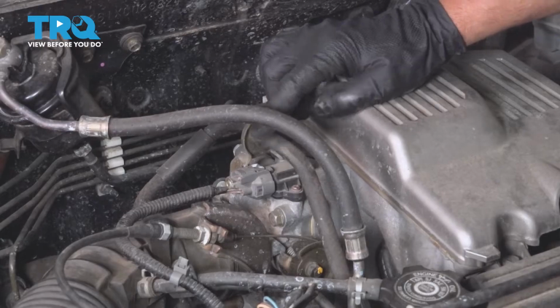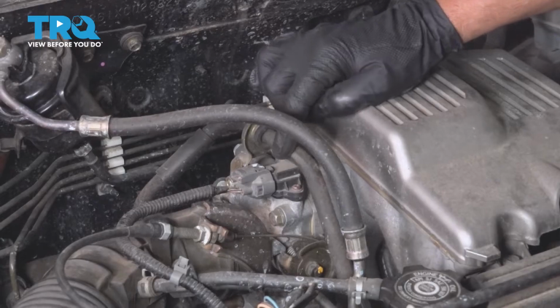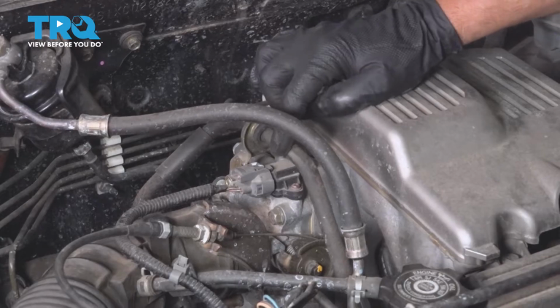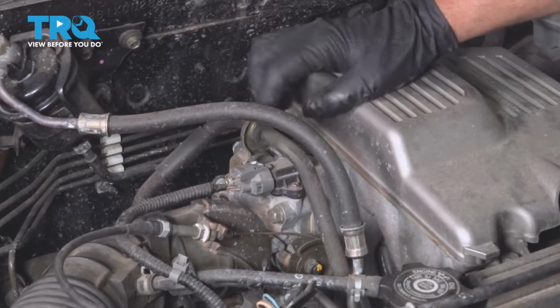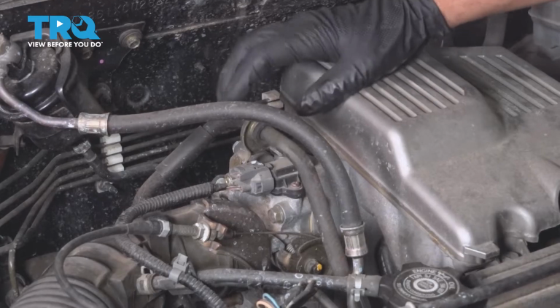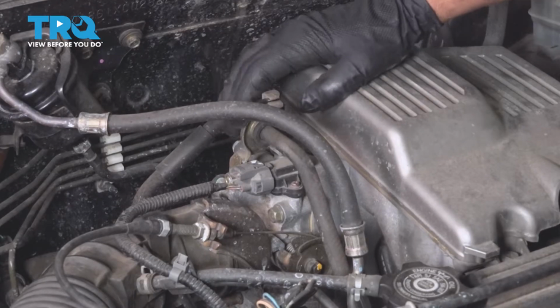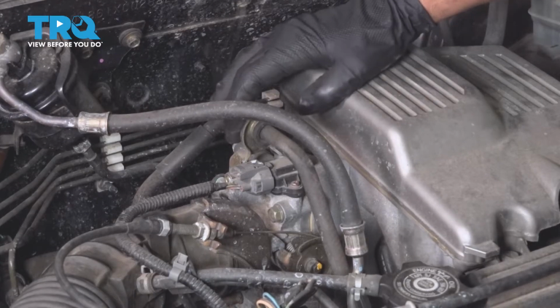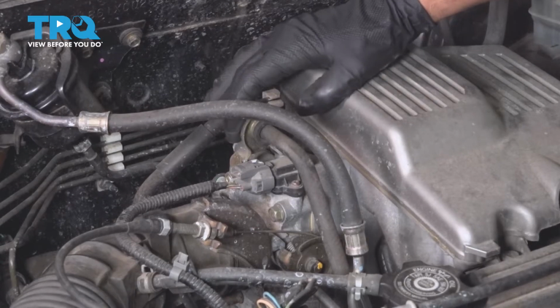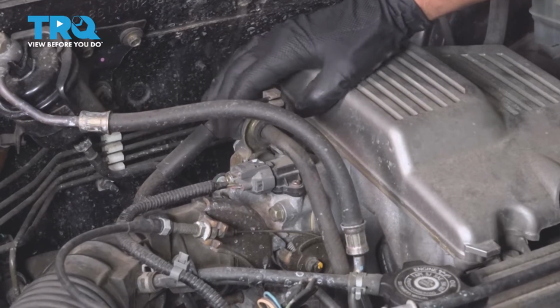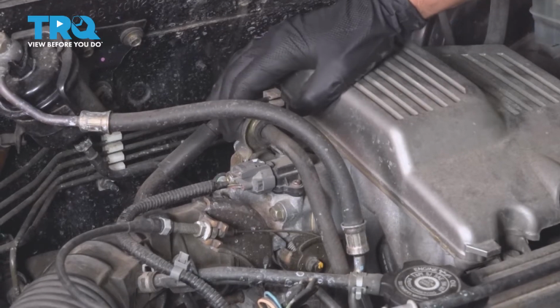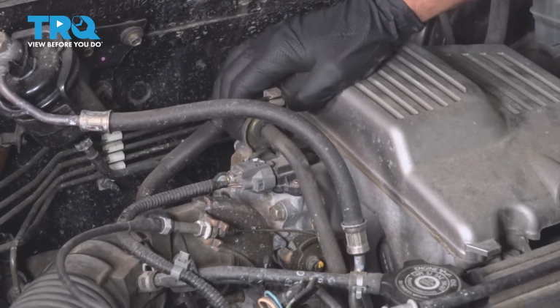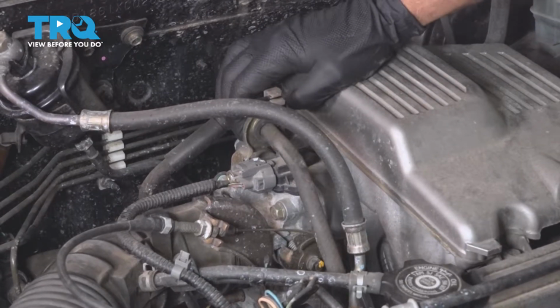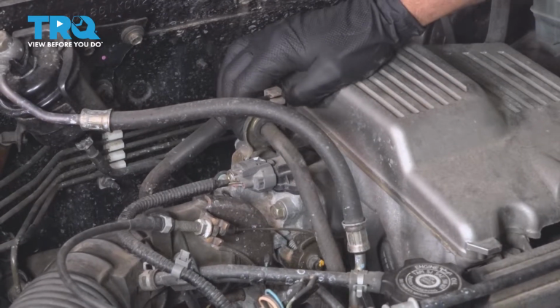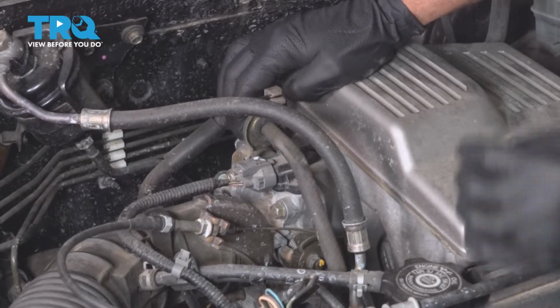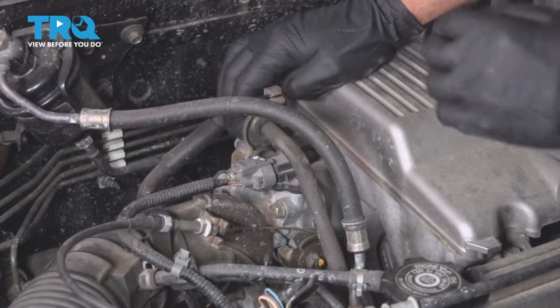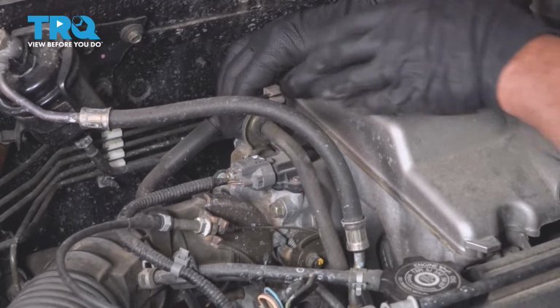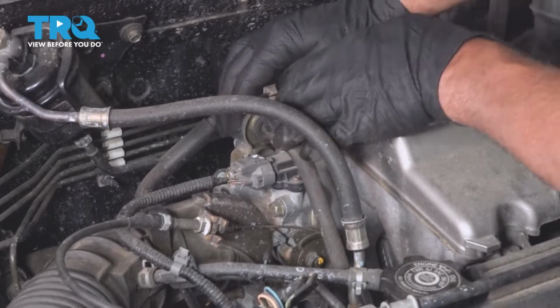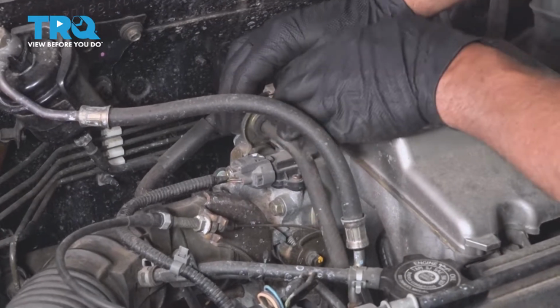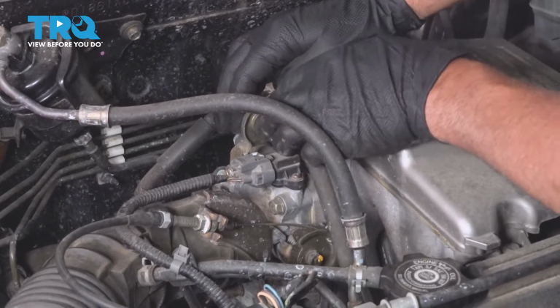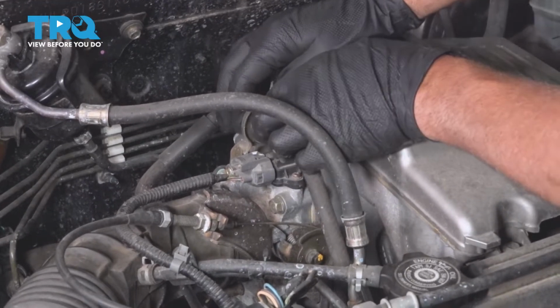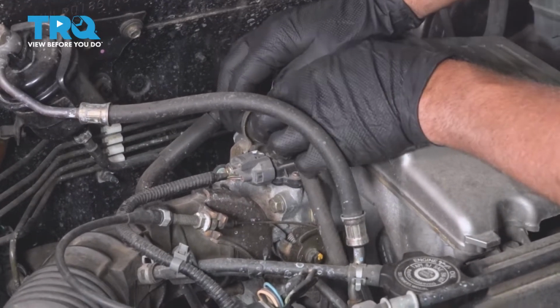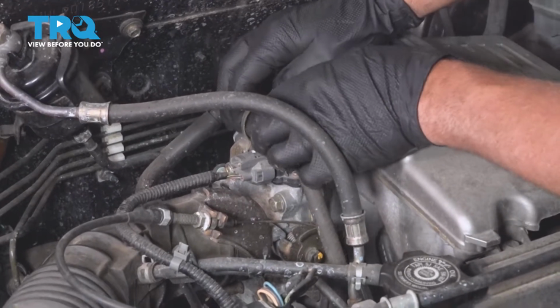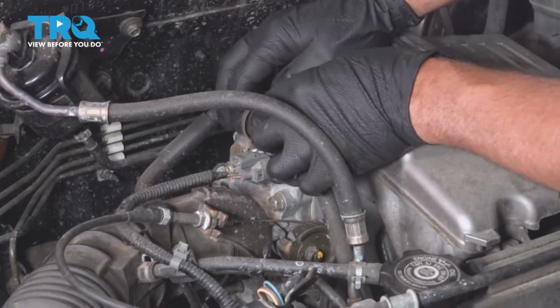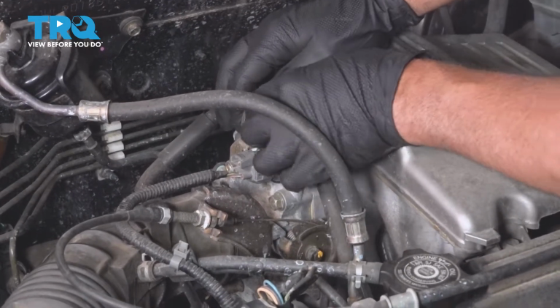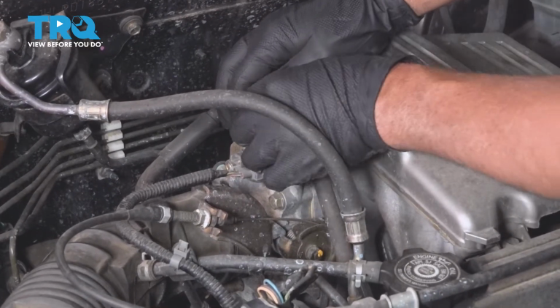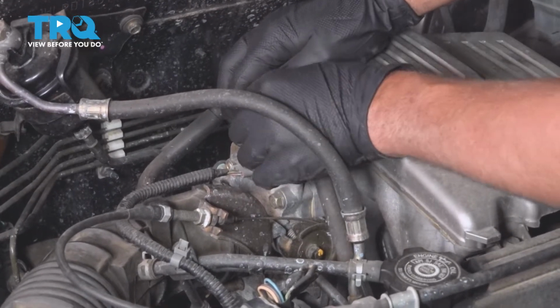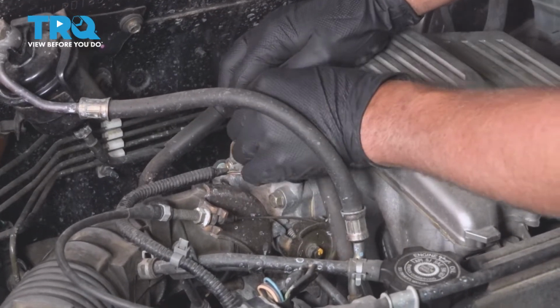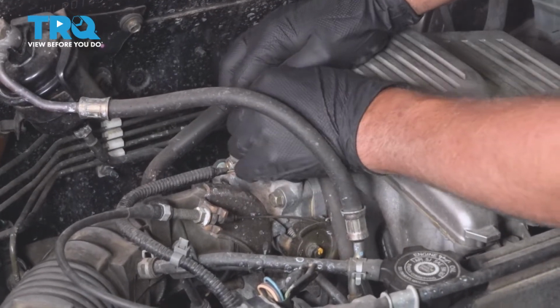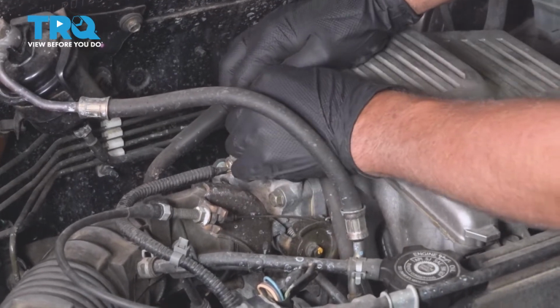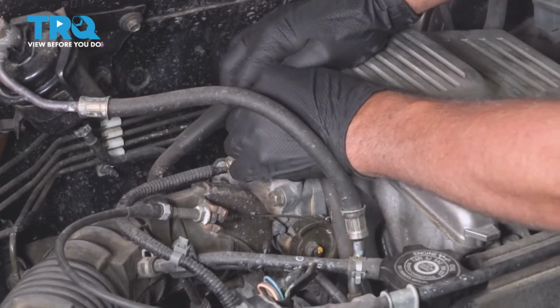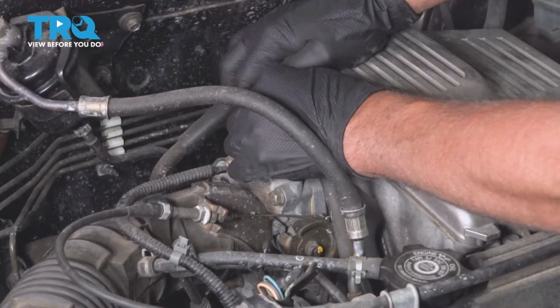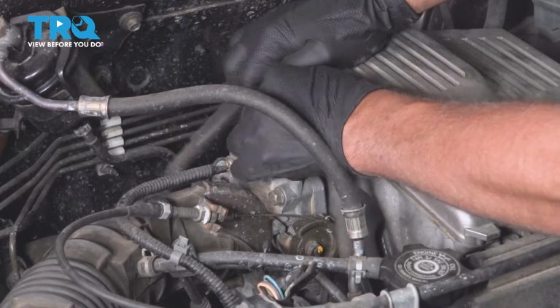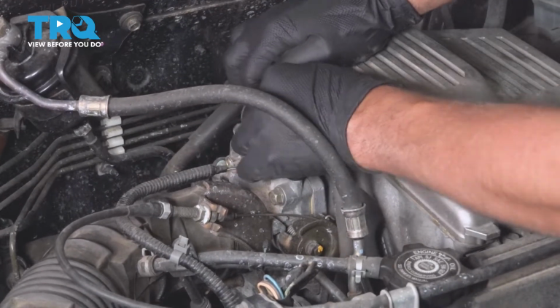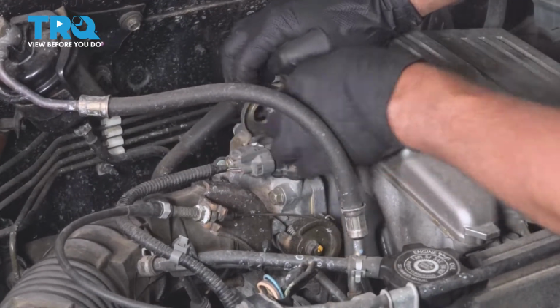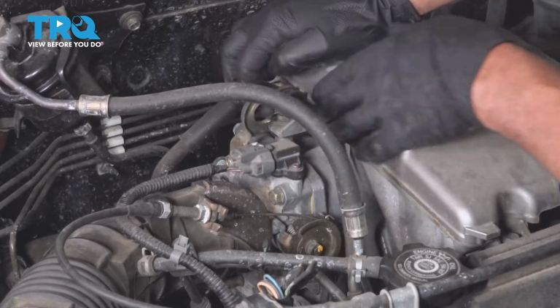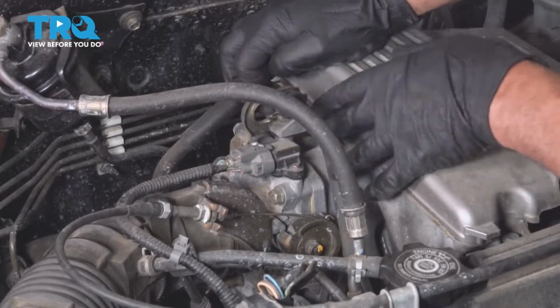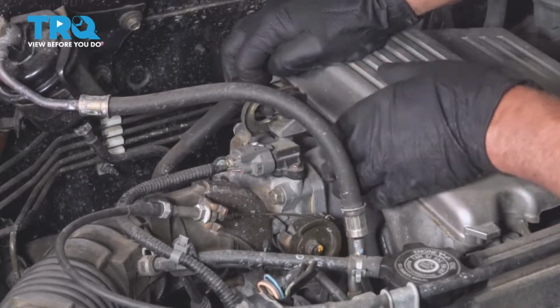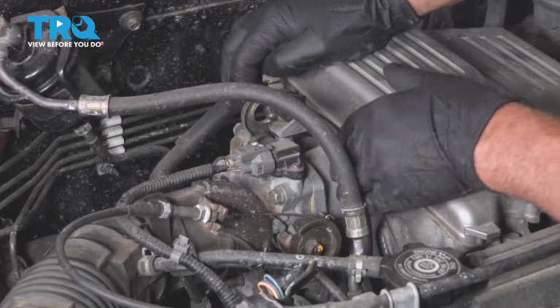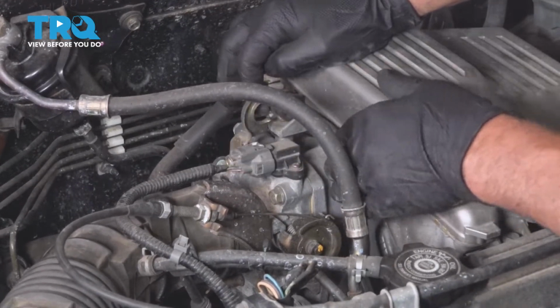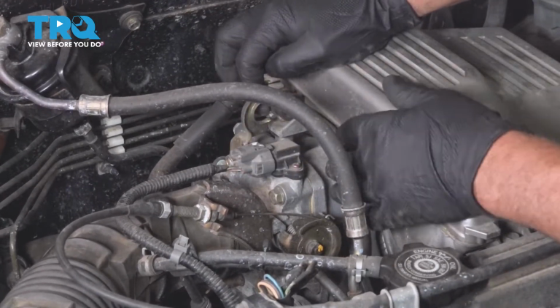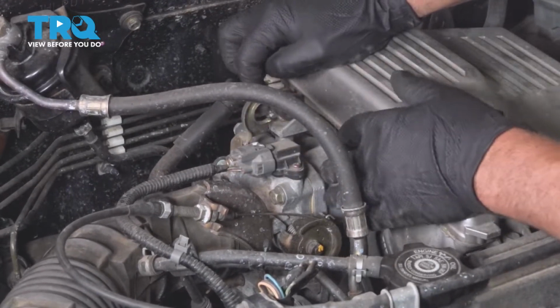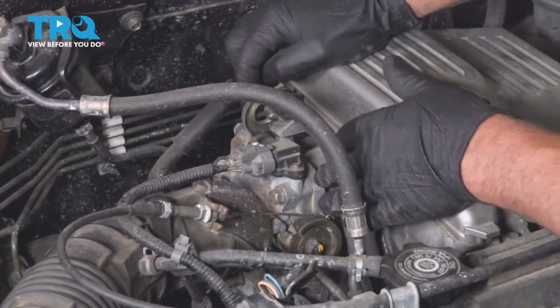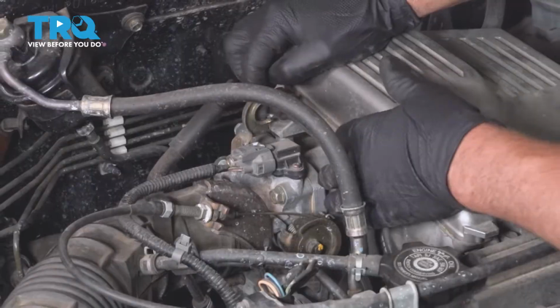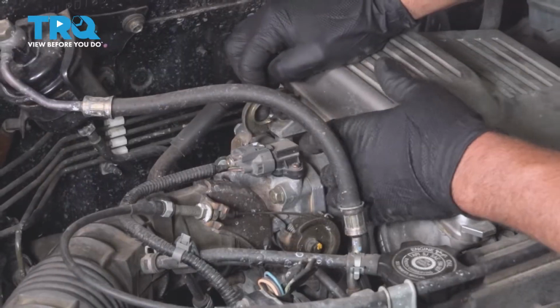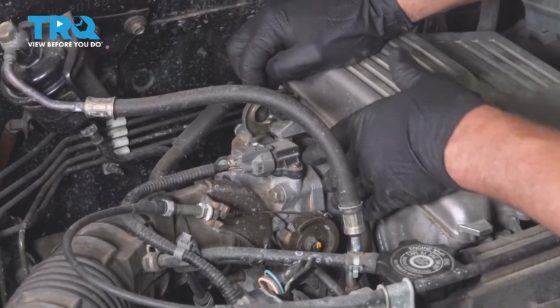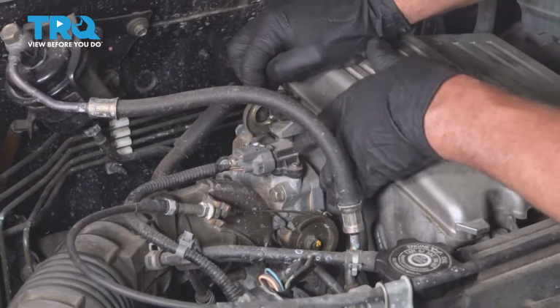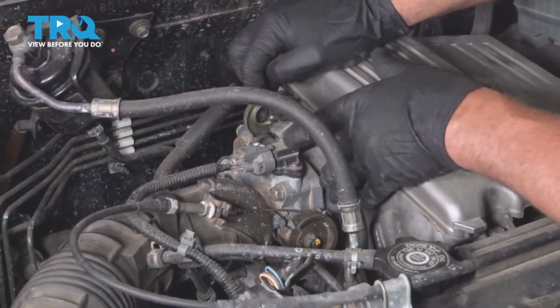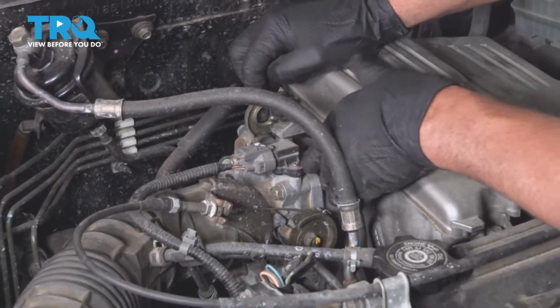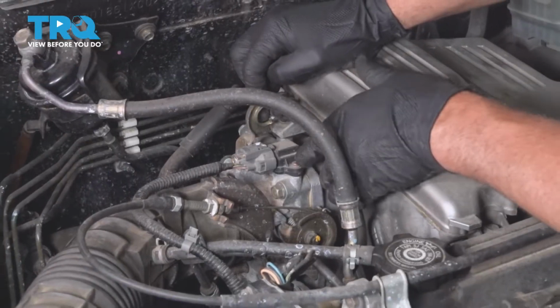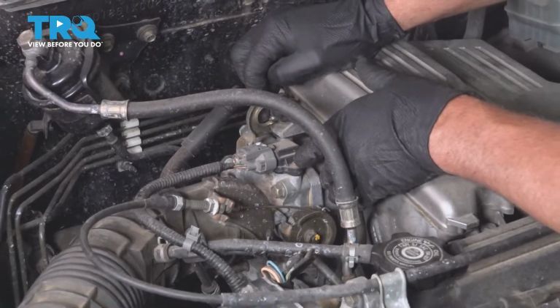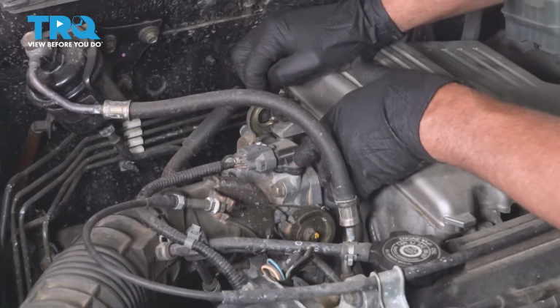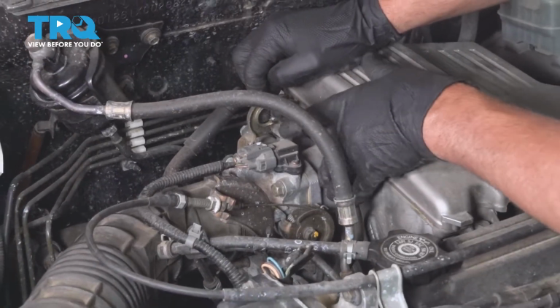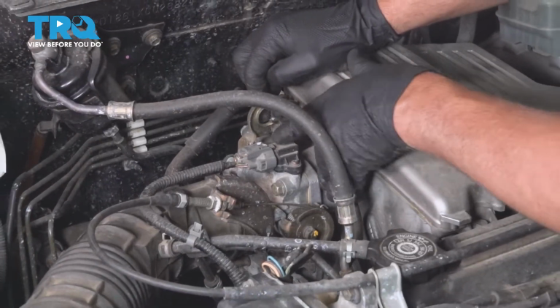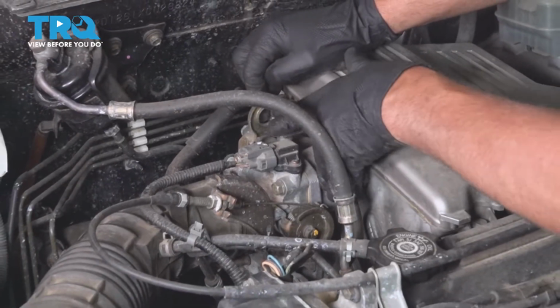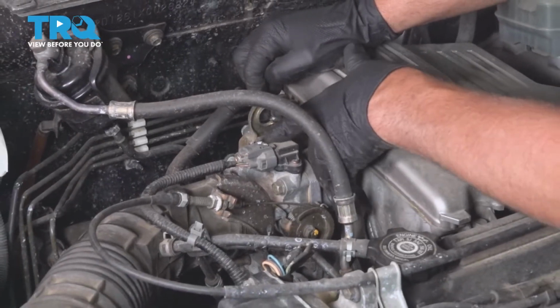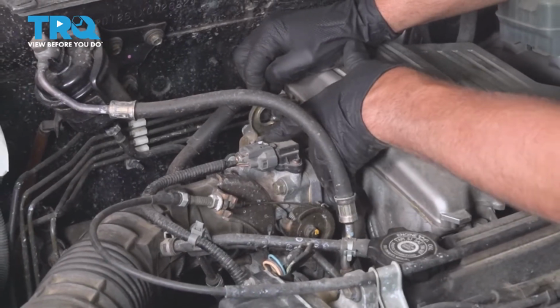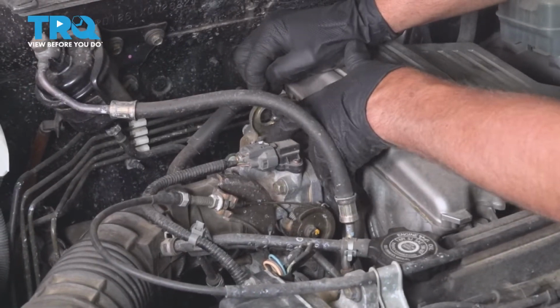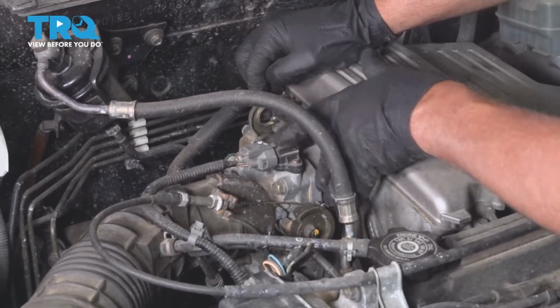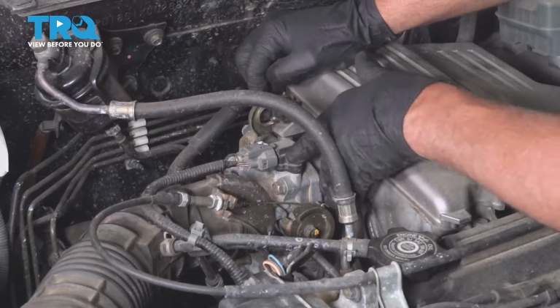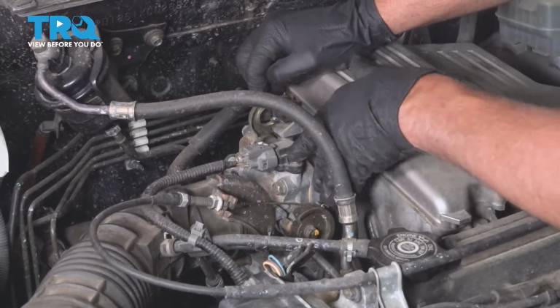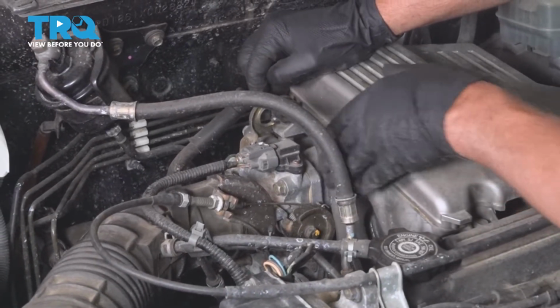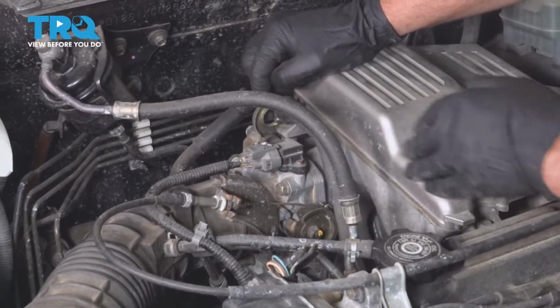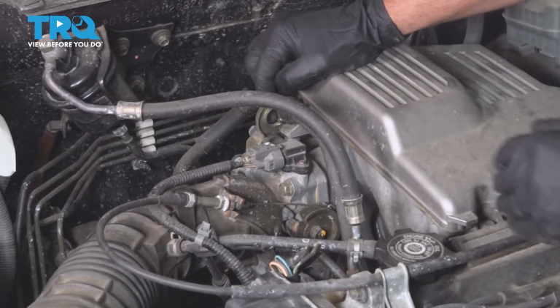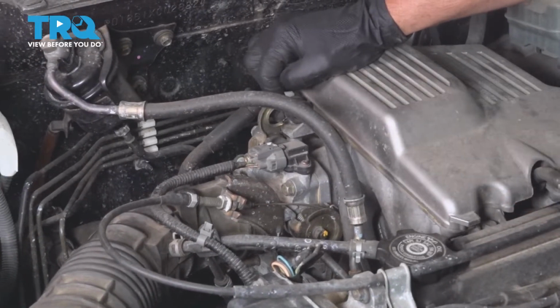I'm gonna take this hose right here. There's a rubber grommet. Just move that out of the bracket so that we can access the sensor.